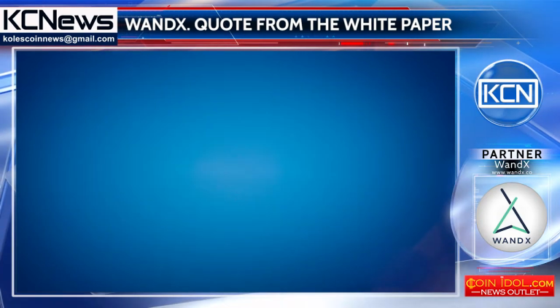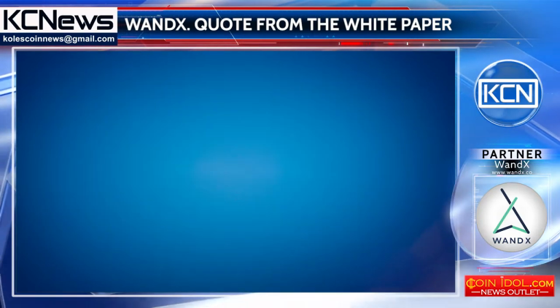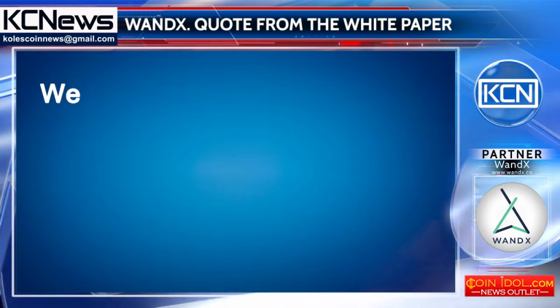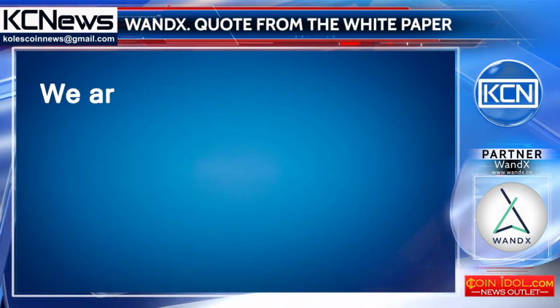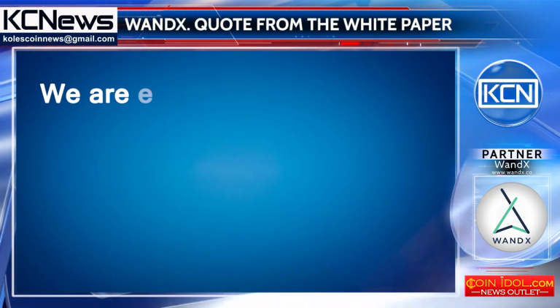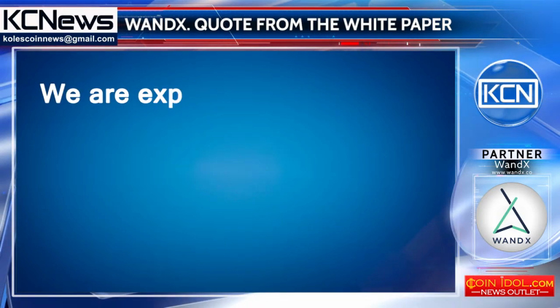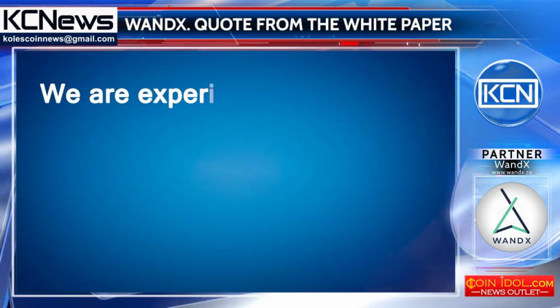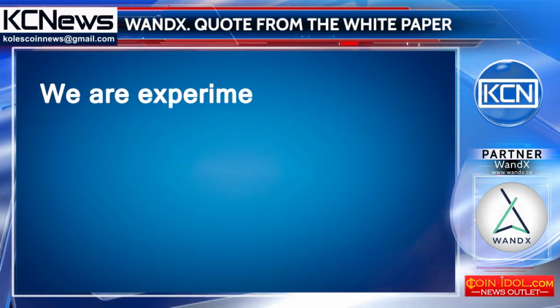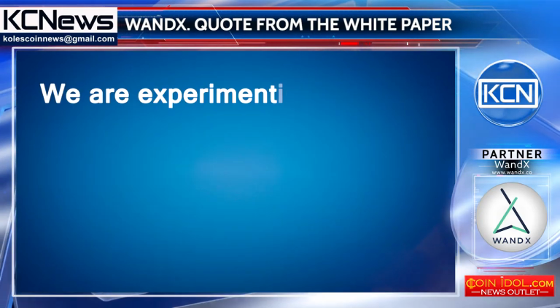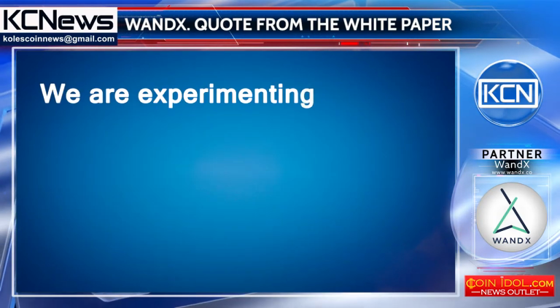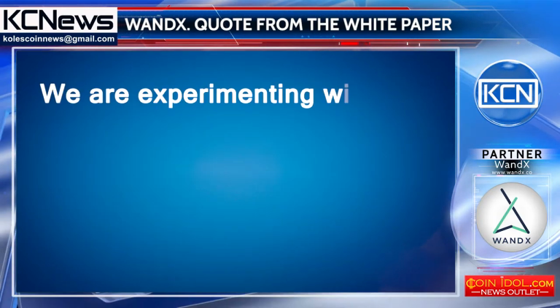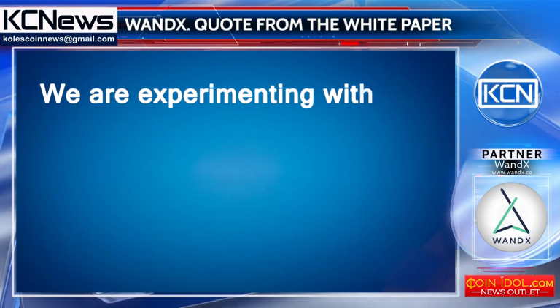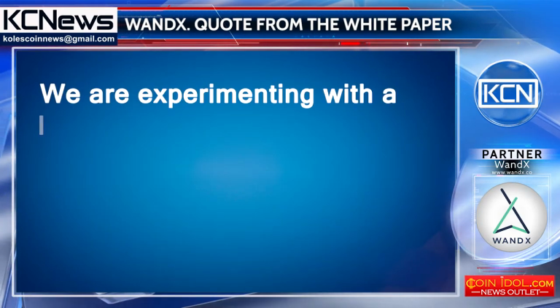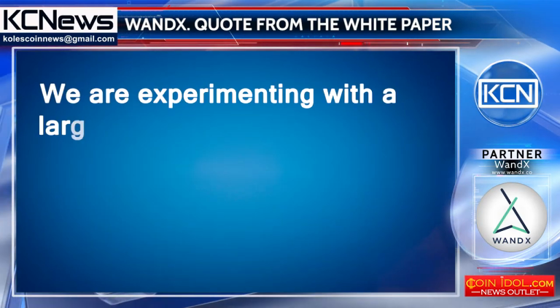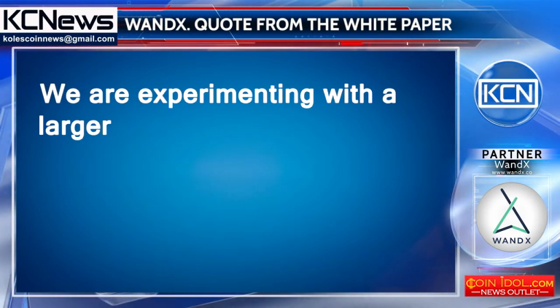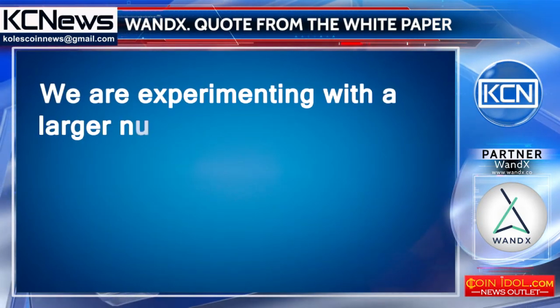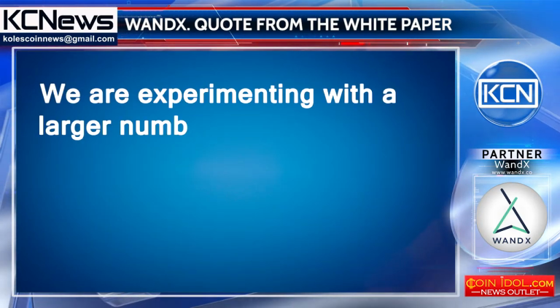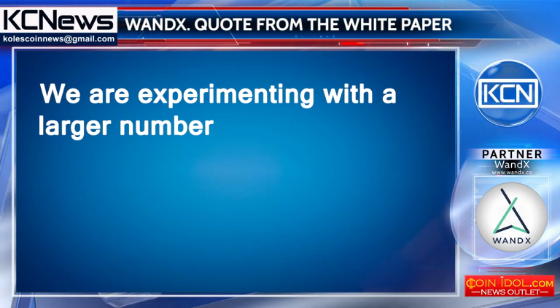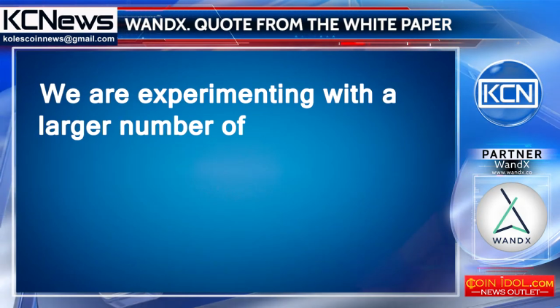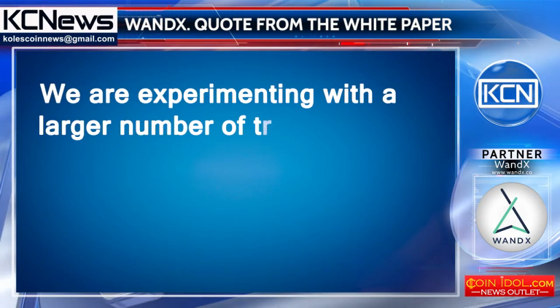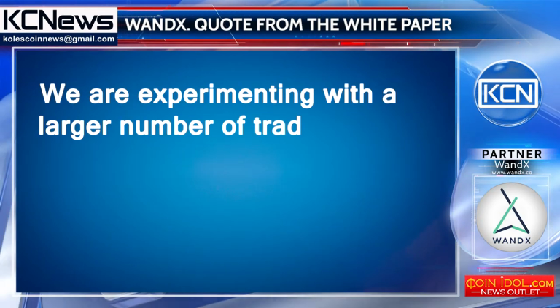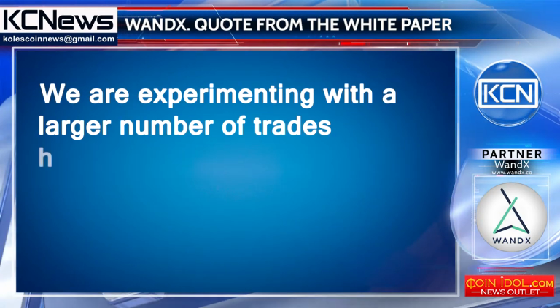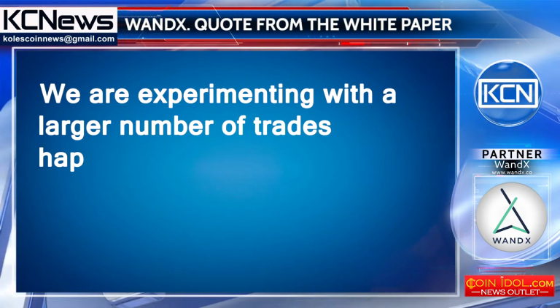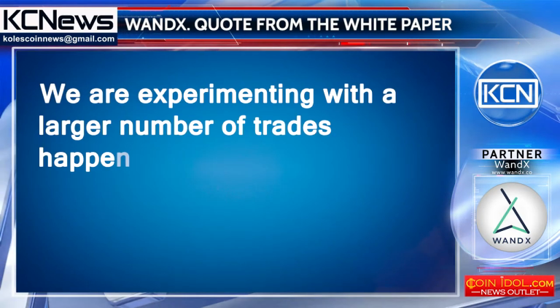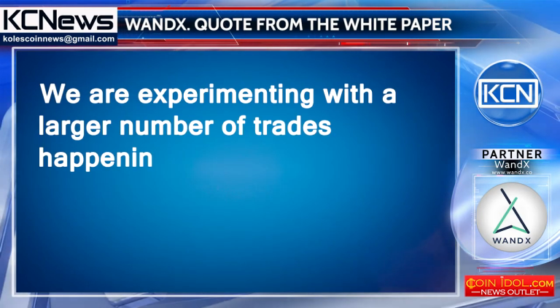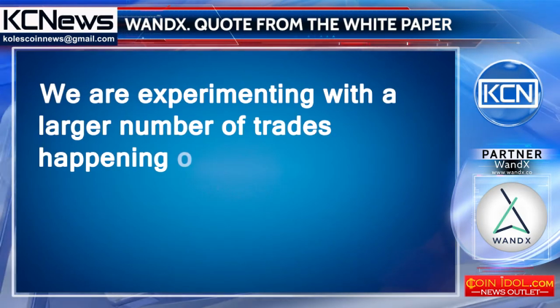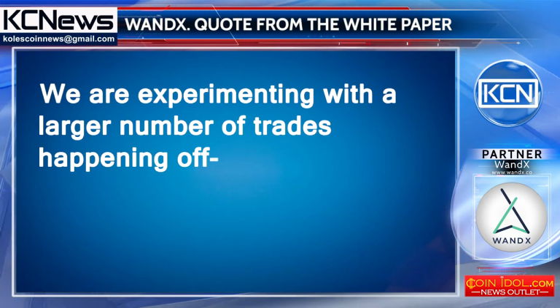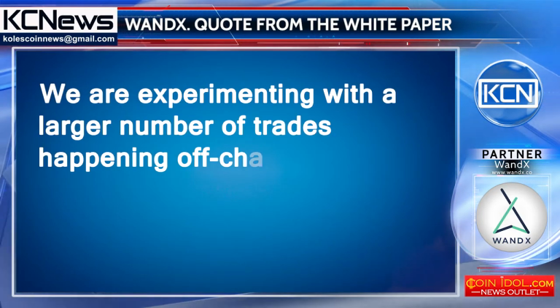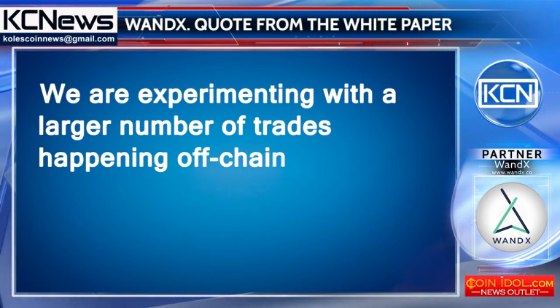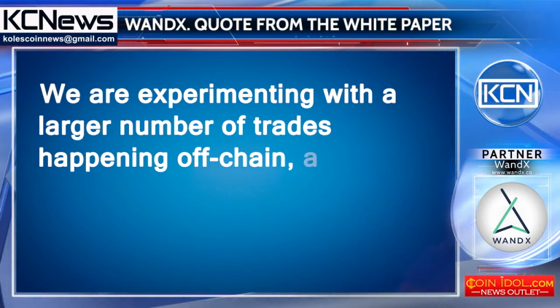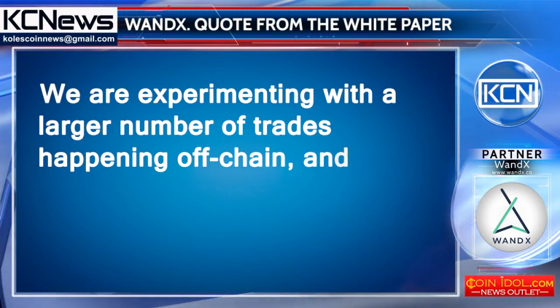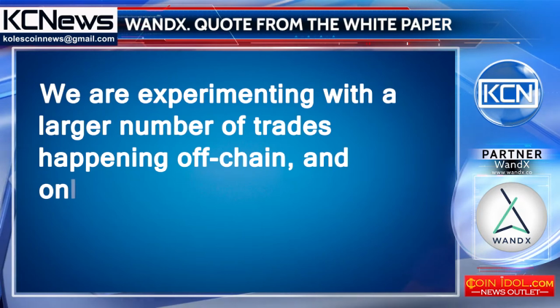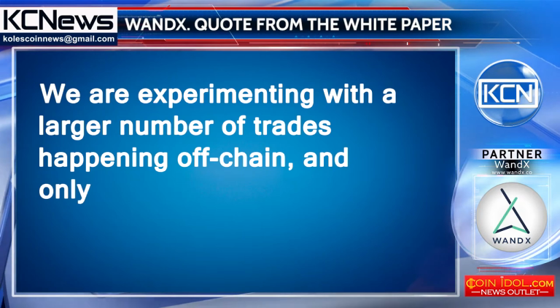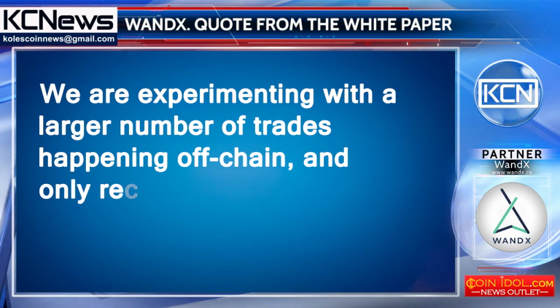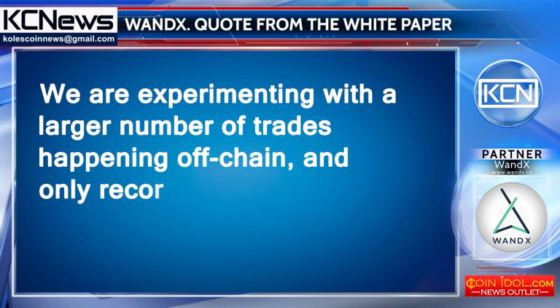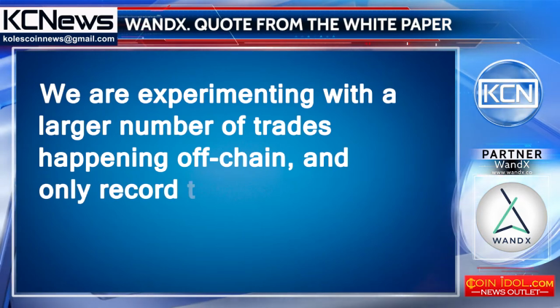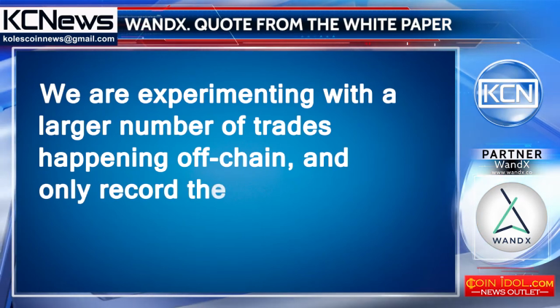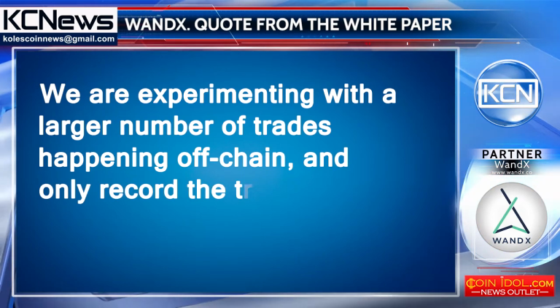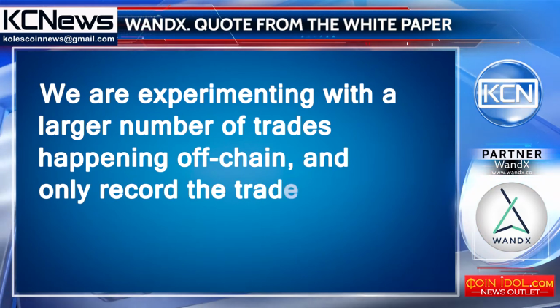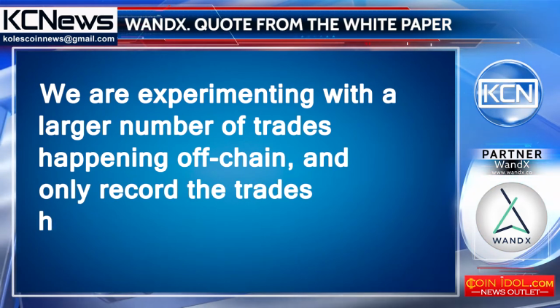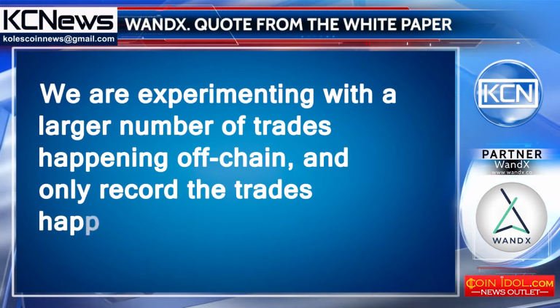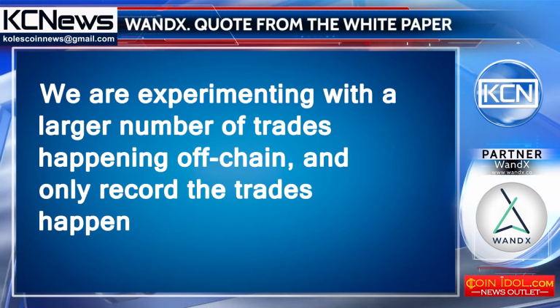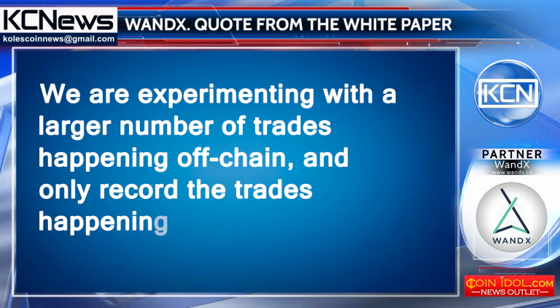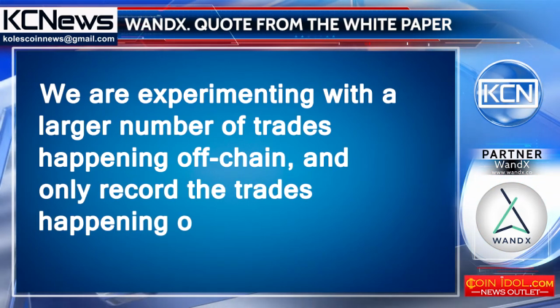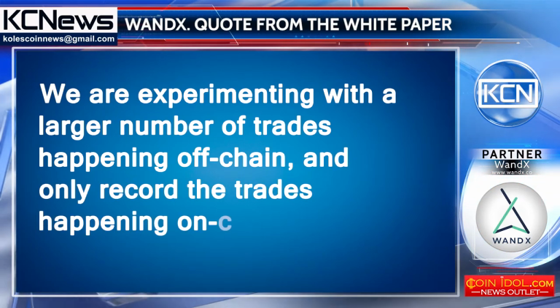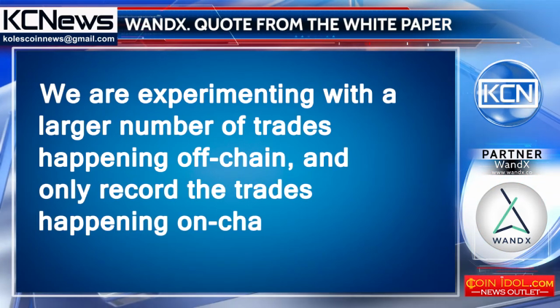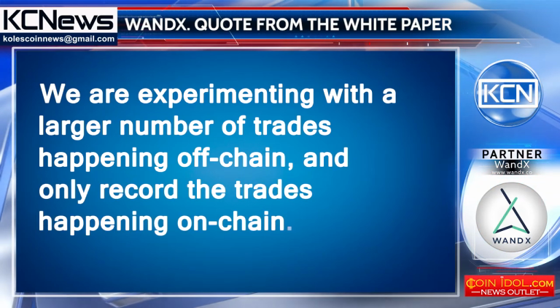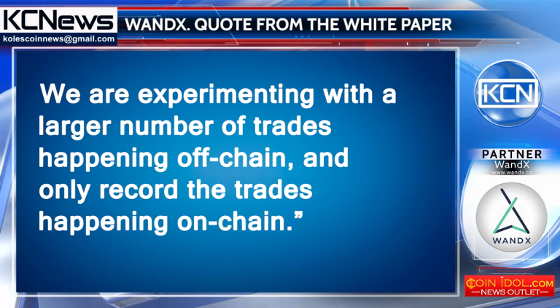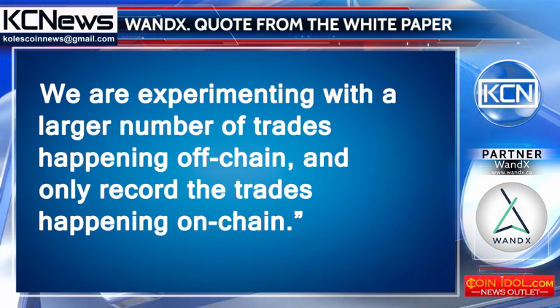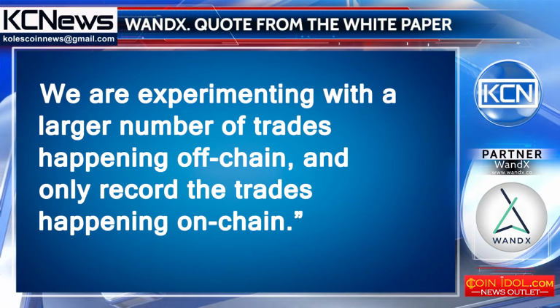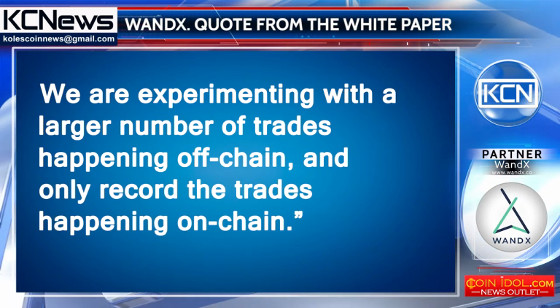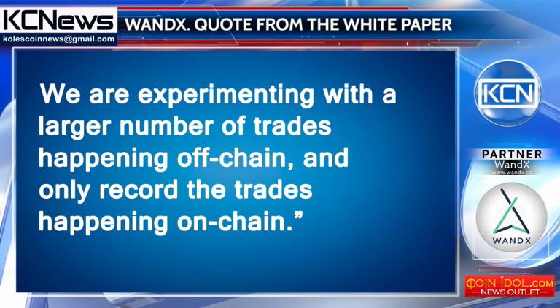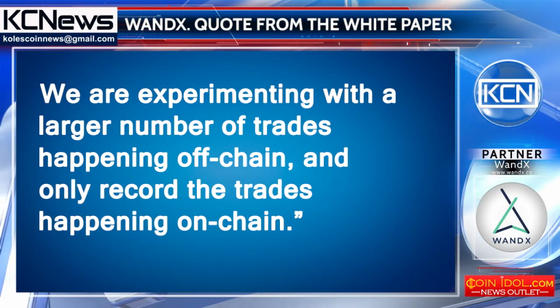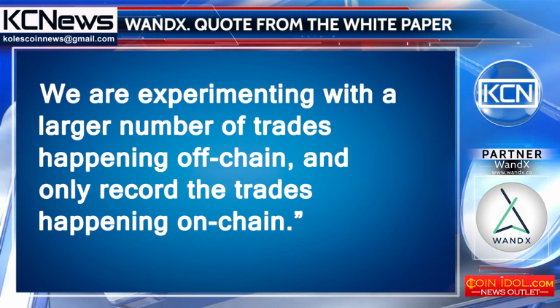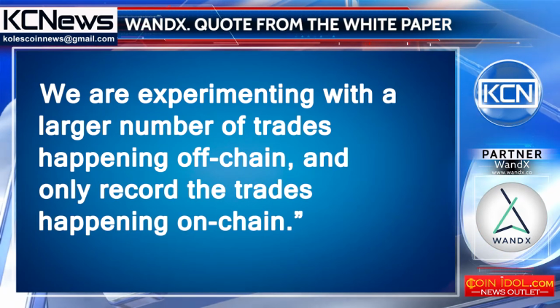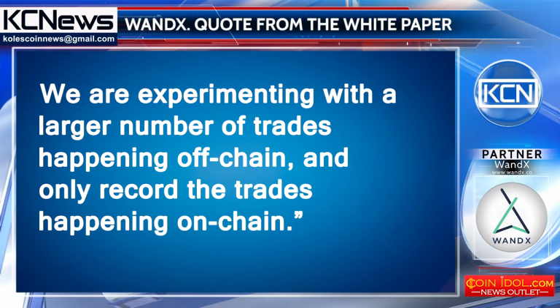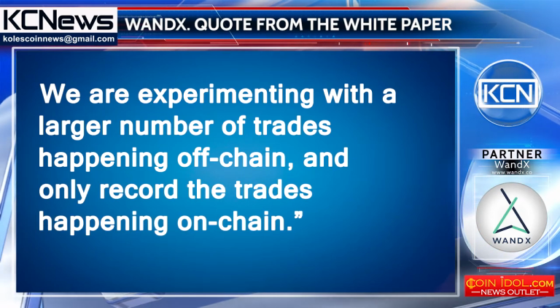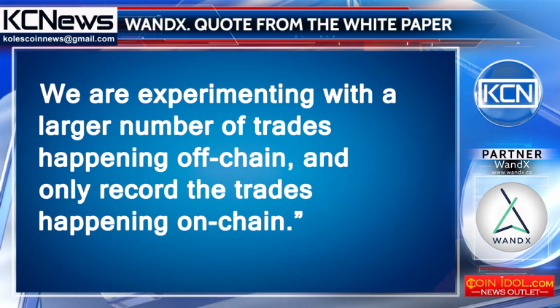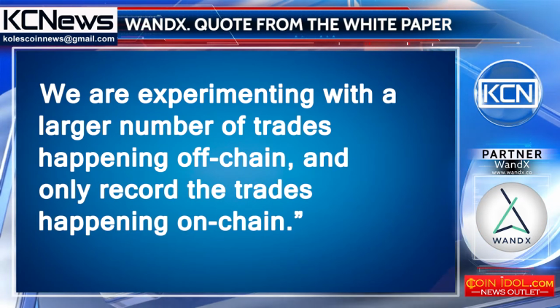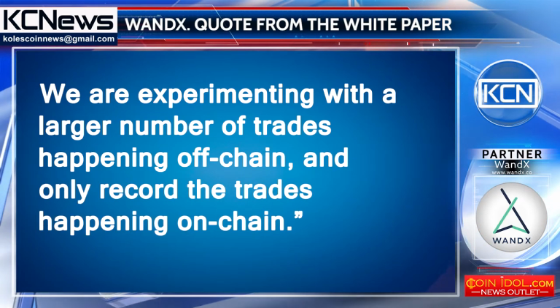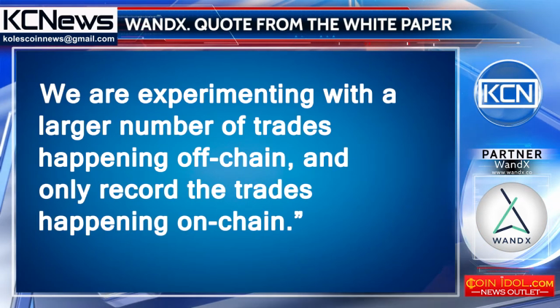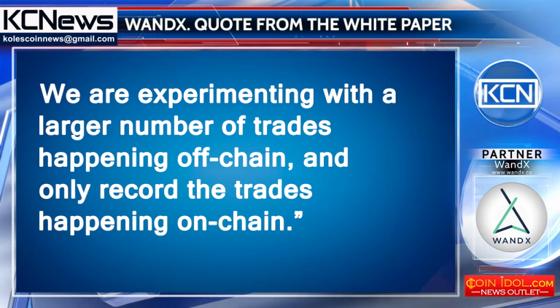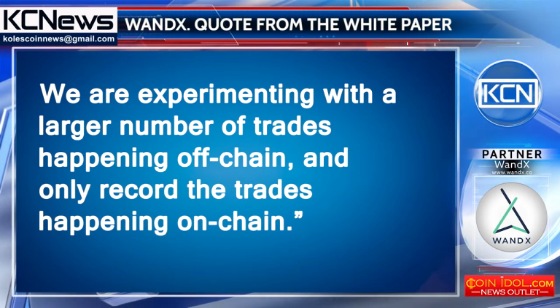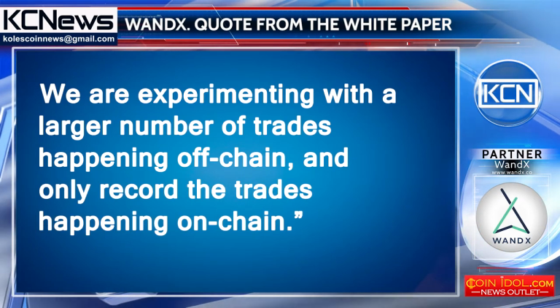We are experimenting with a larger number of trades happening off-chain and only recording the trades happening on-chain.